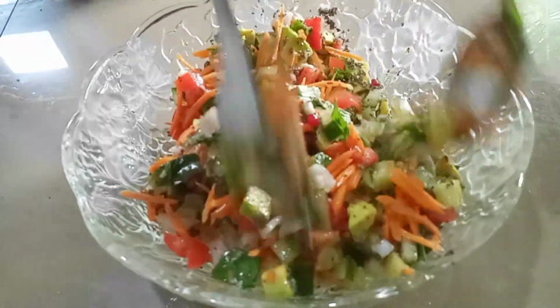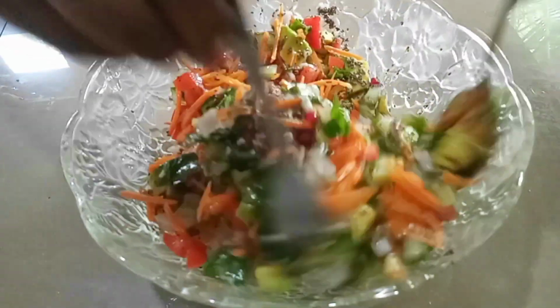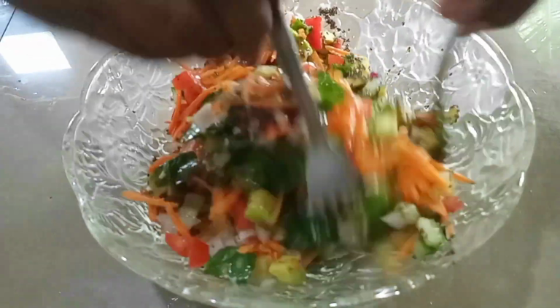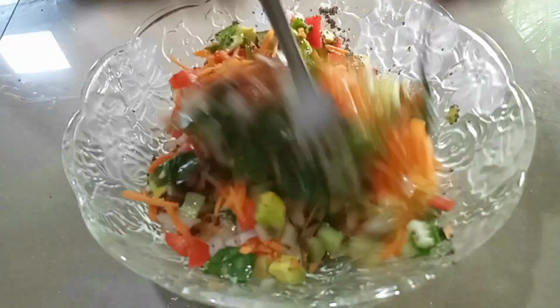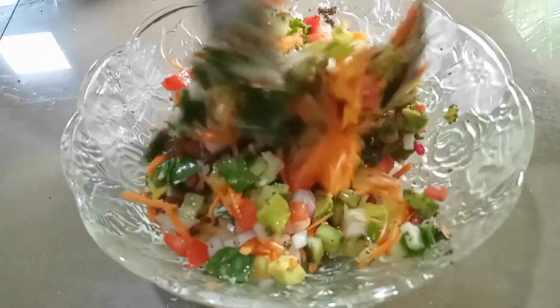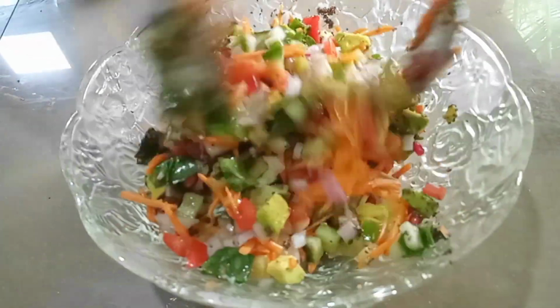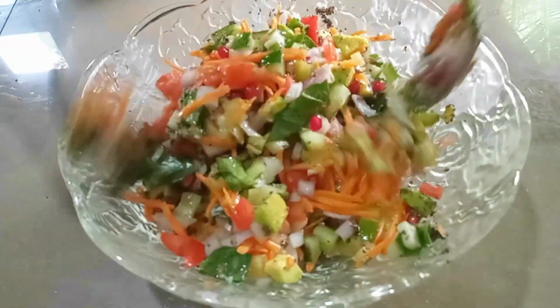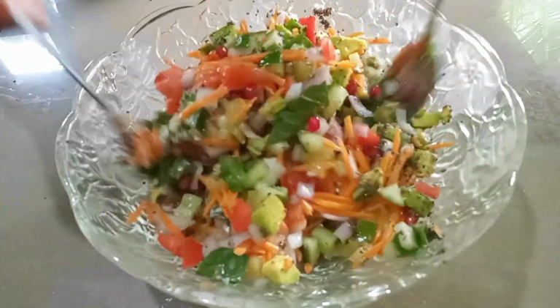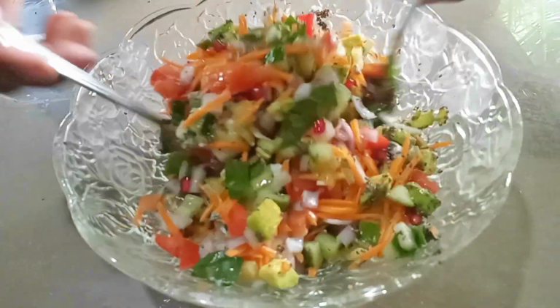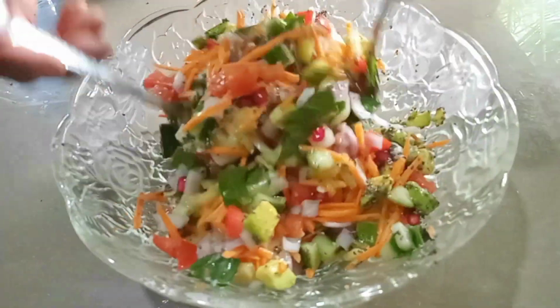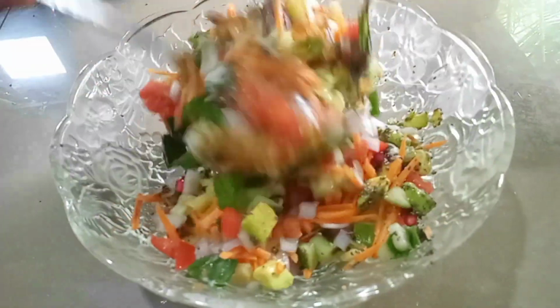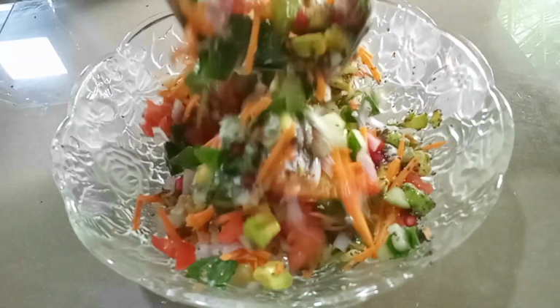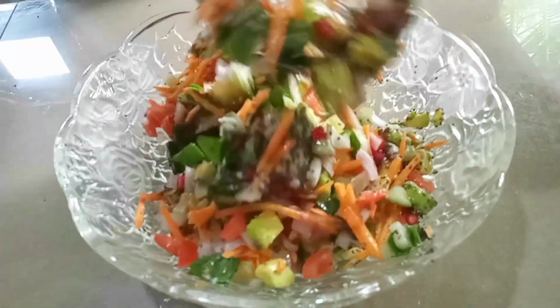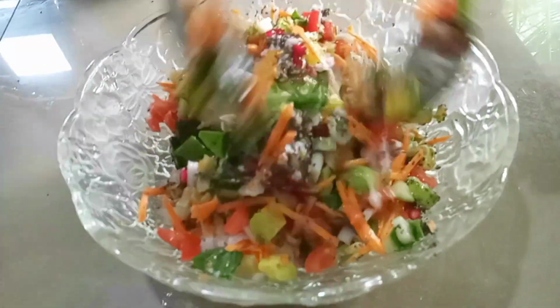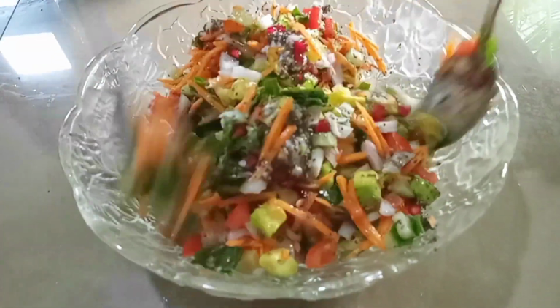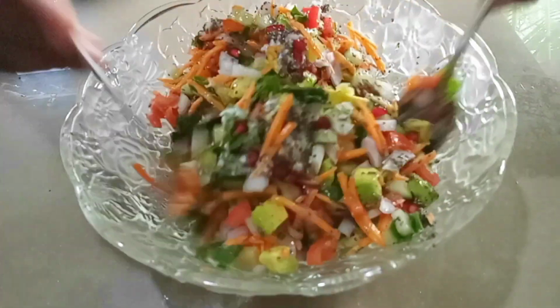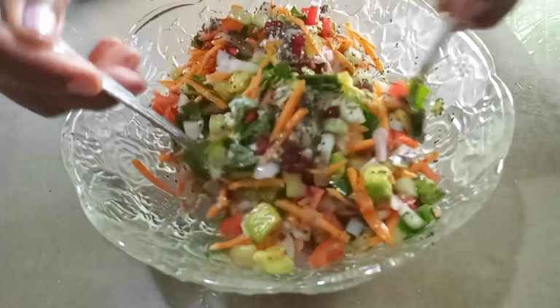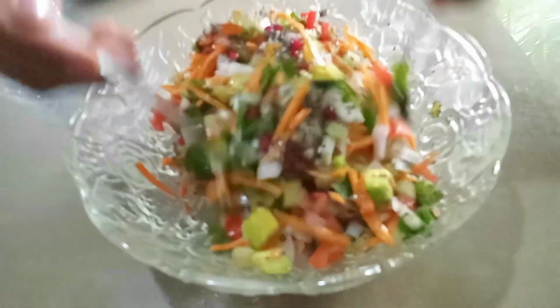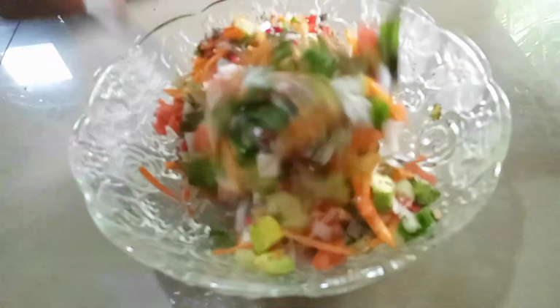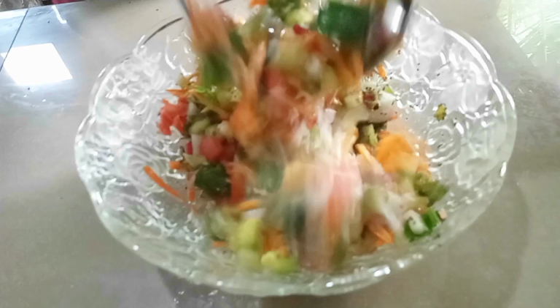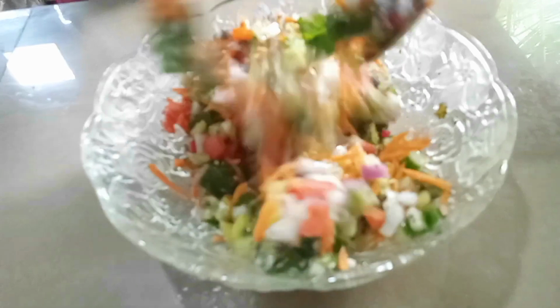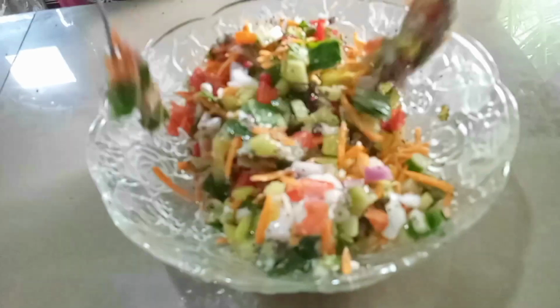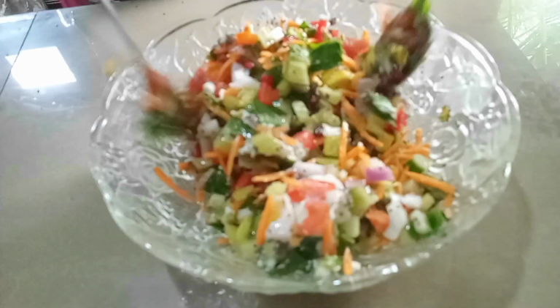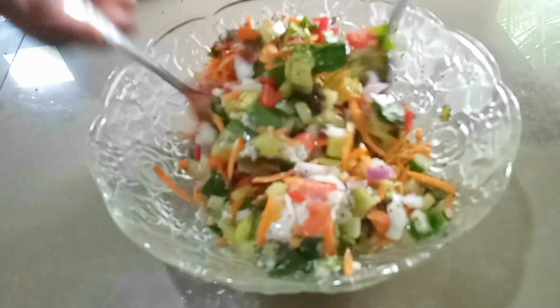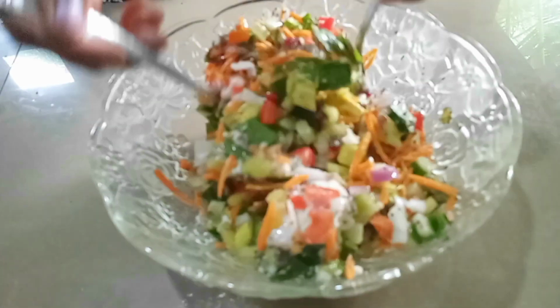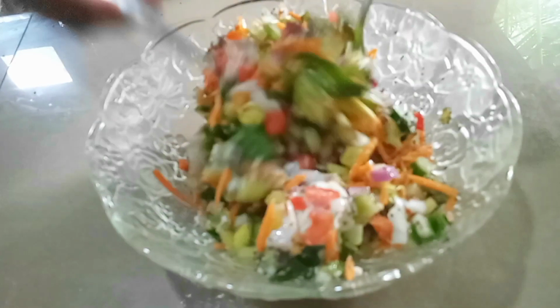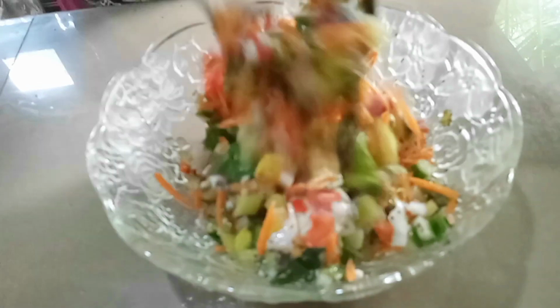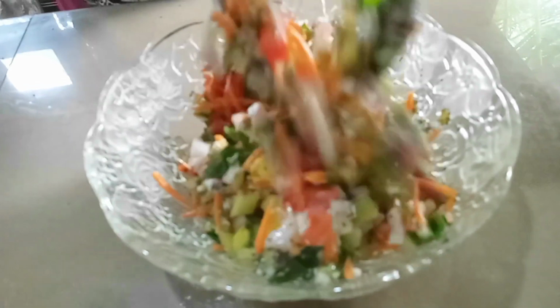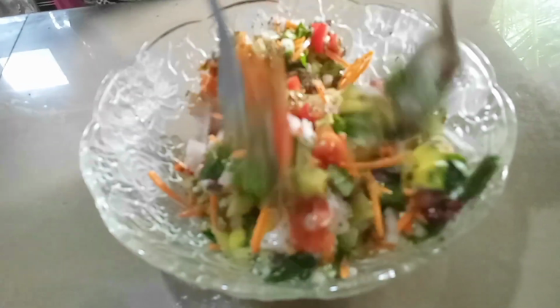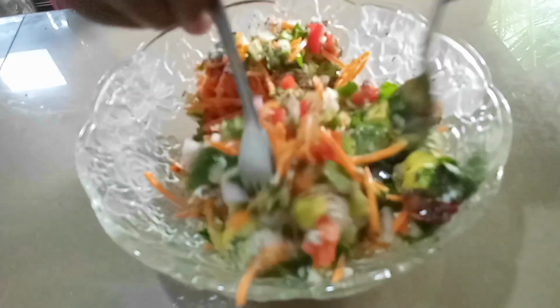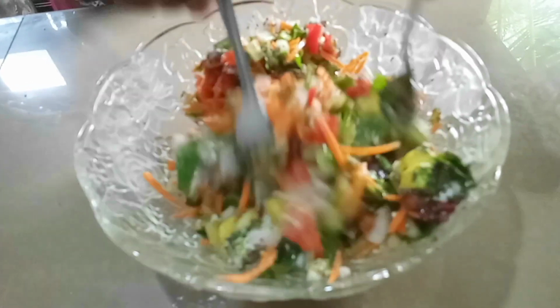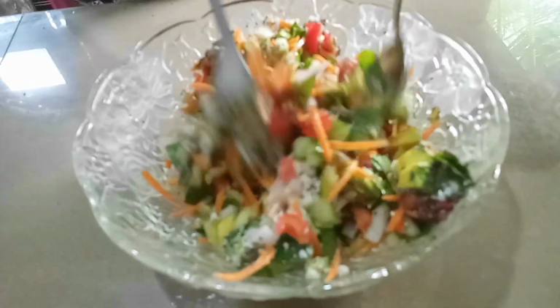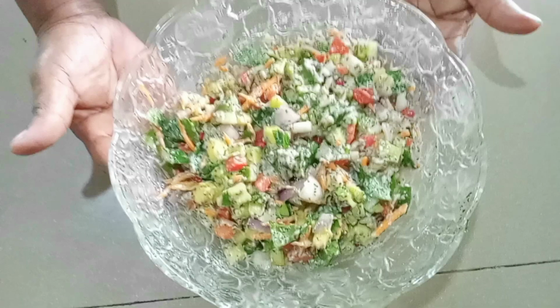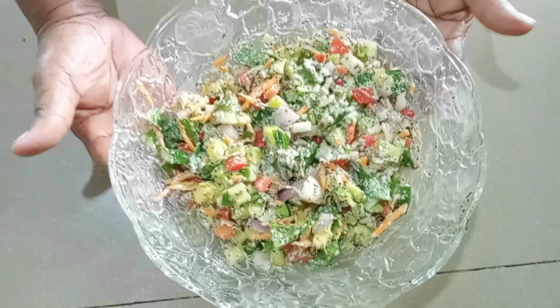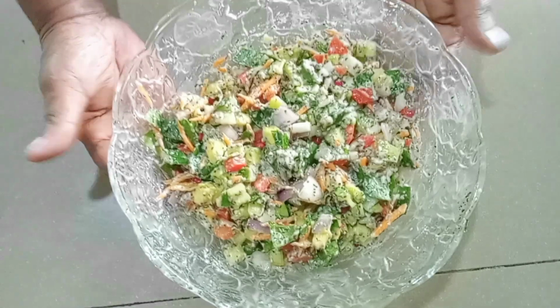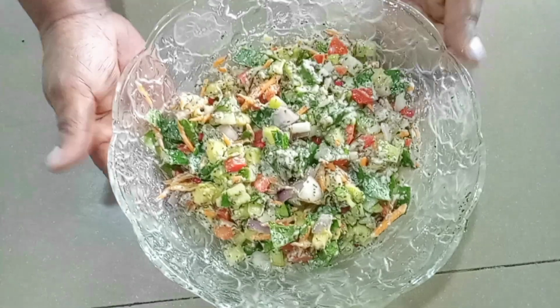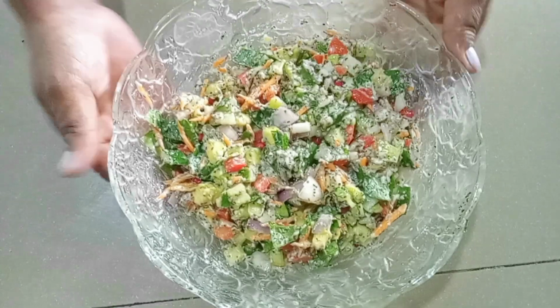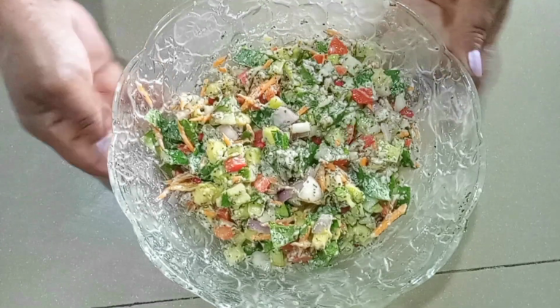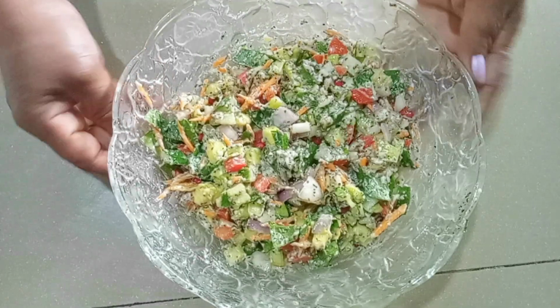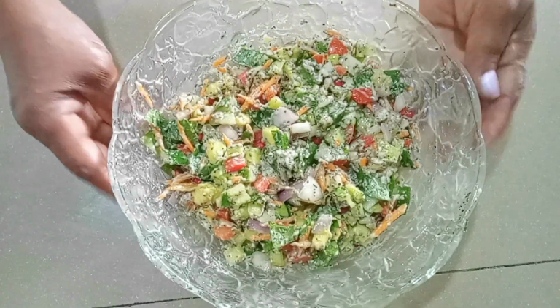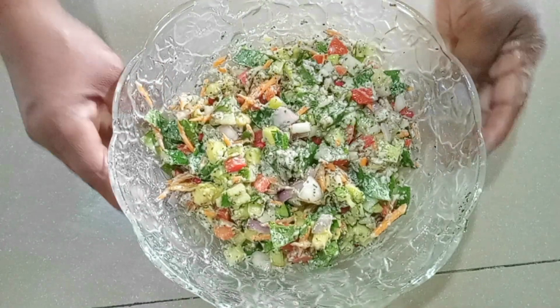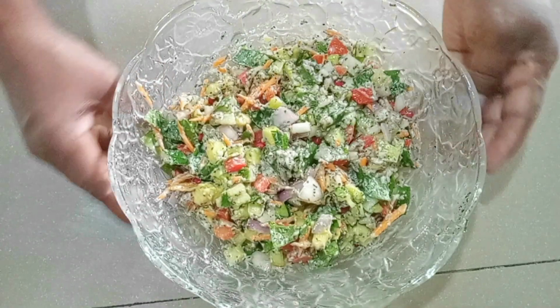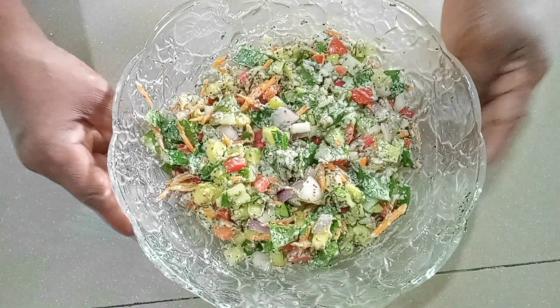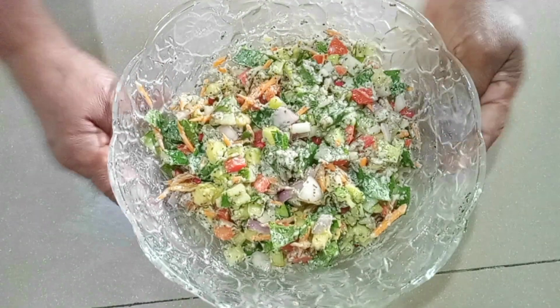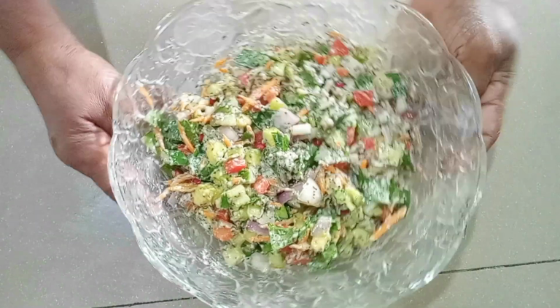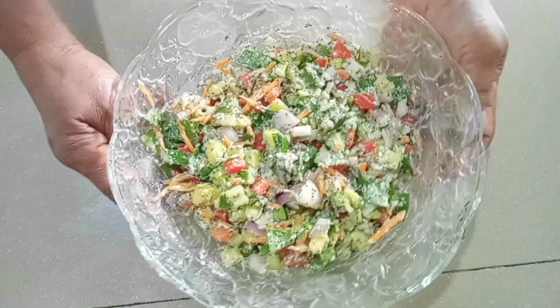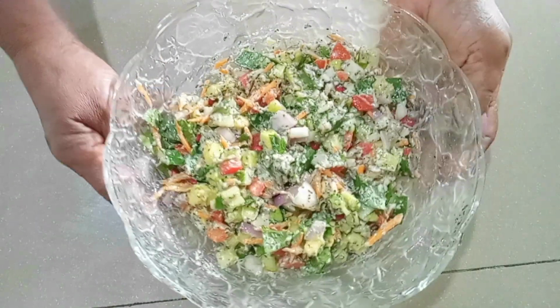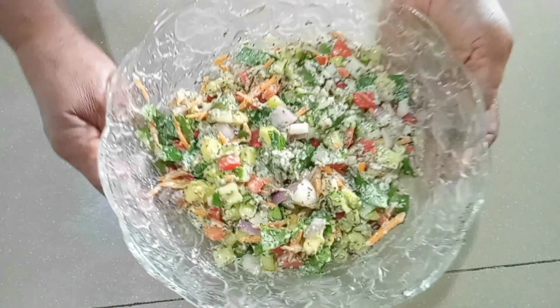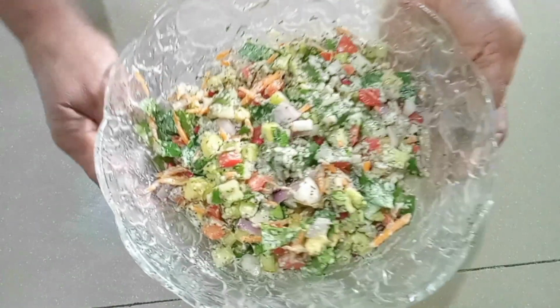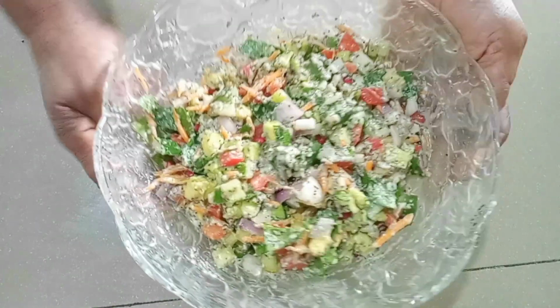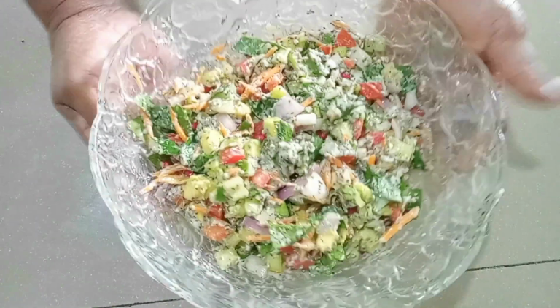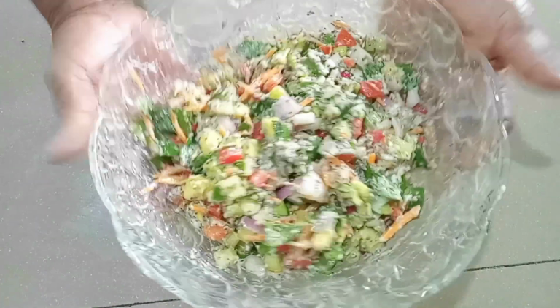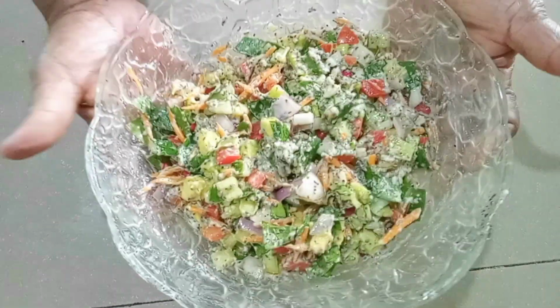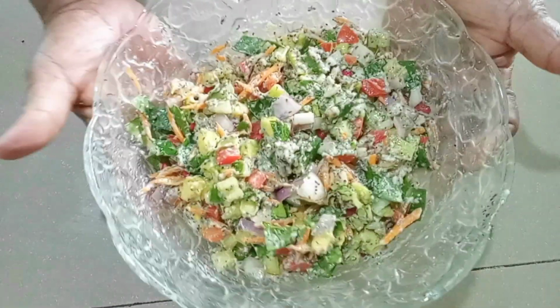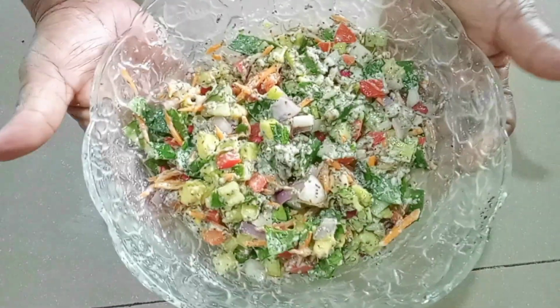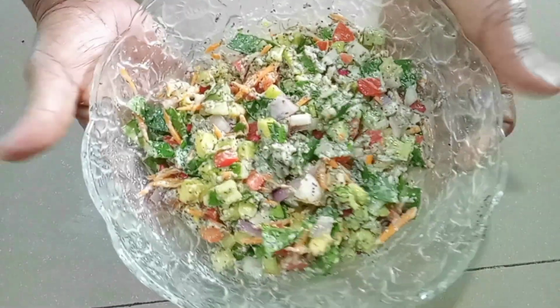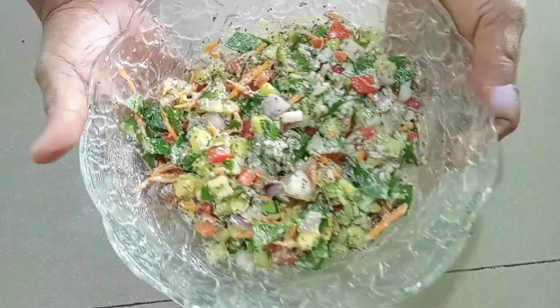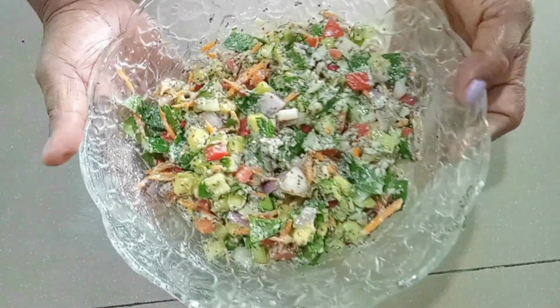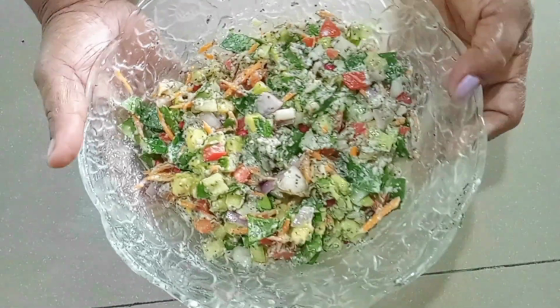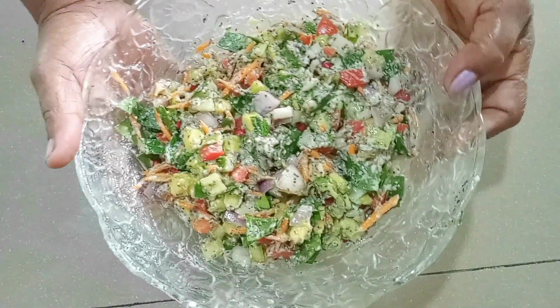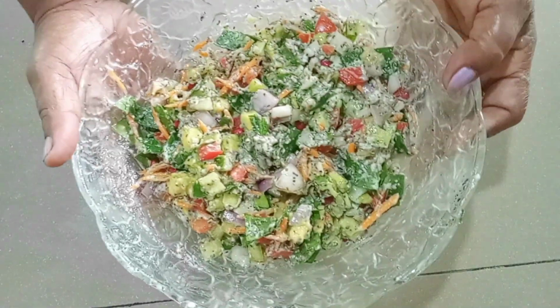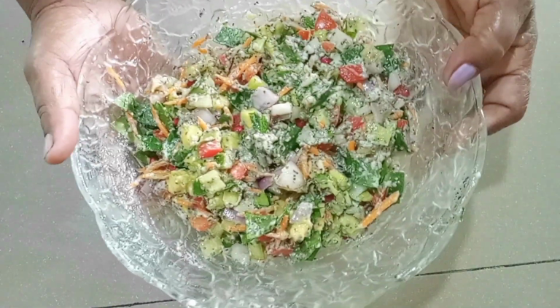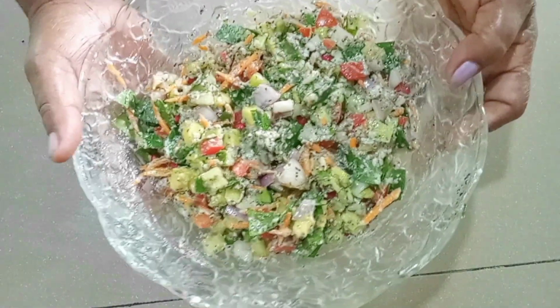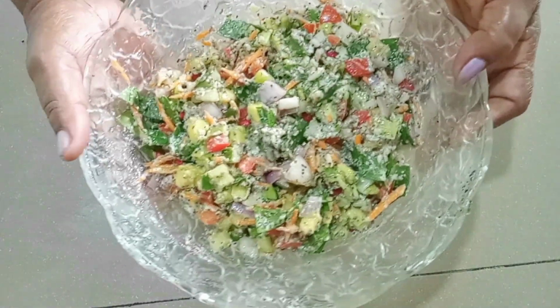Let's mix the salad in the middle and add the chia salad in the middle. Now let's get started in the video.